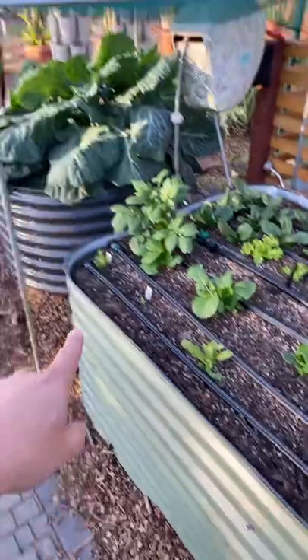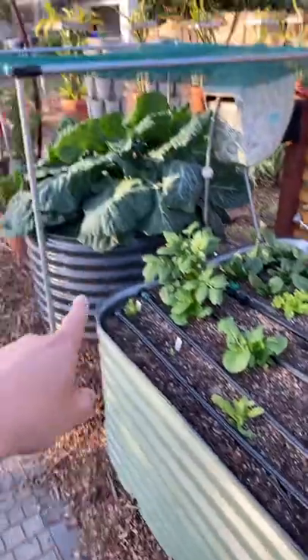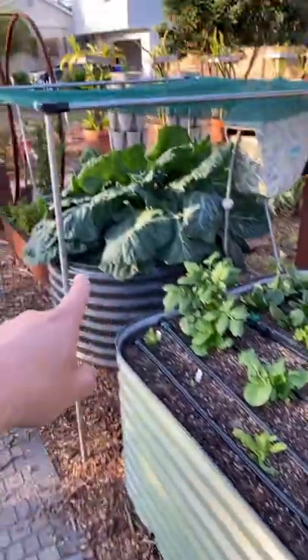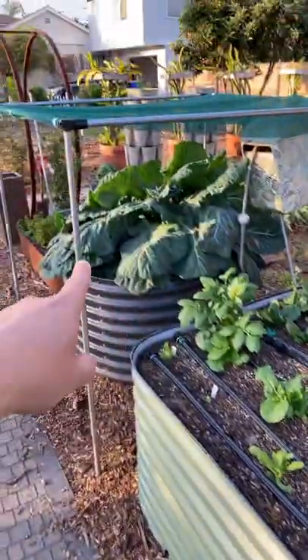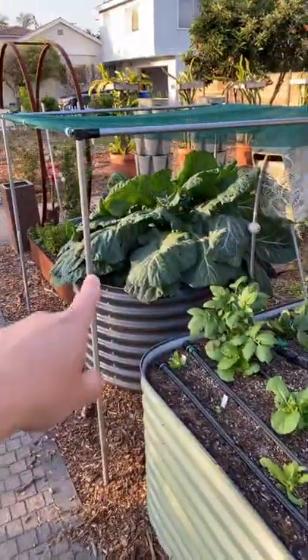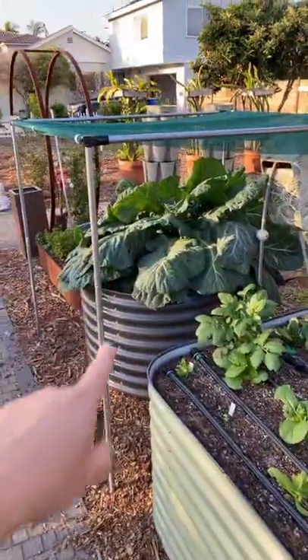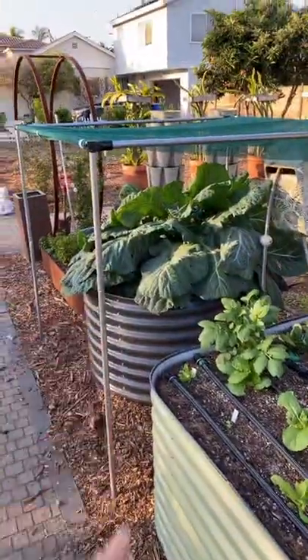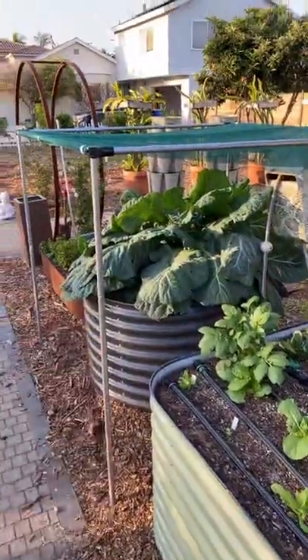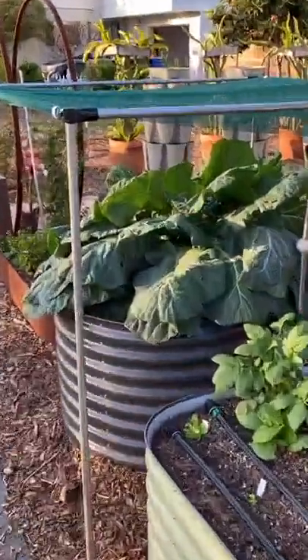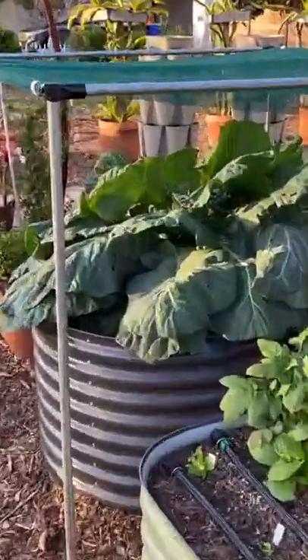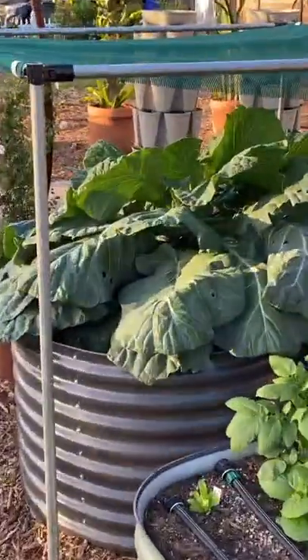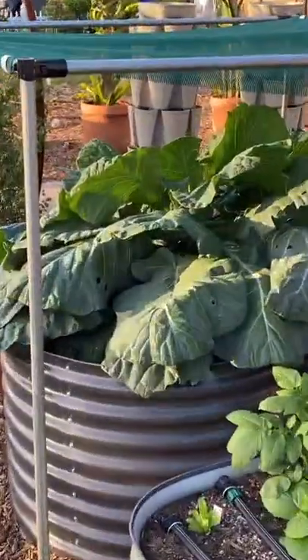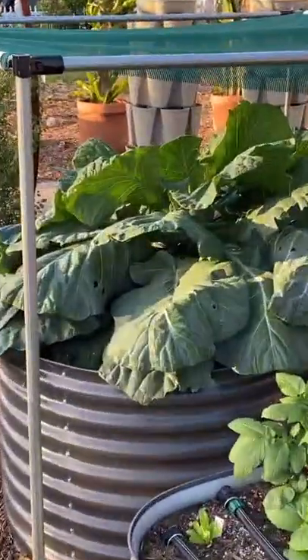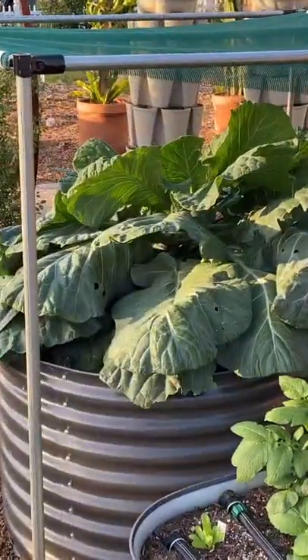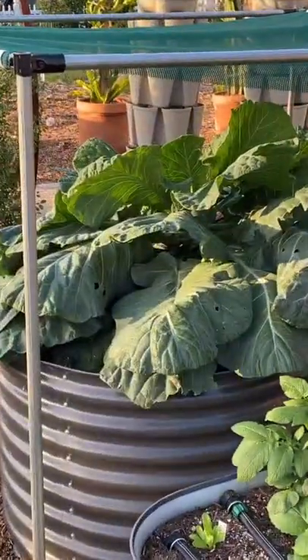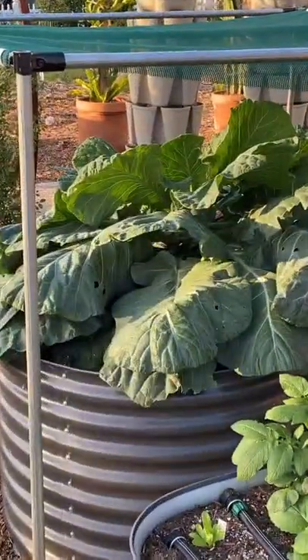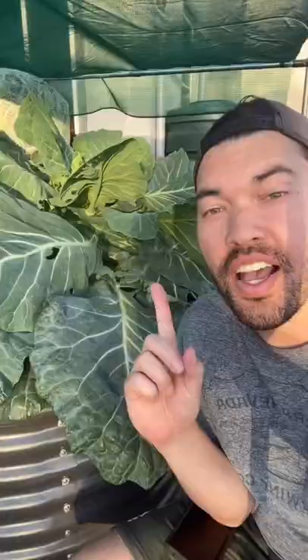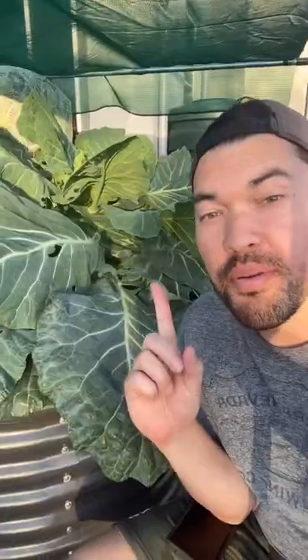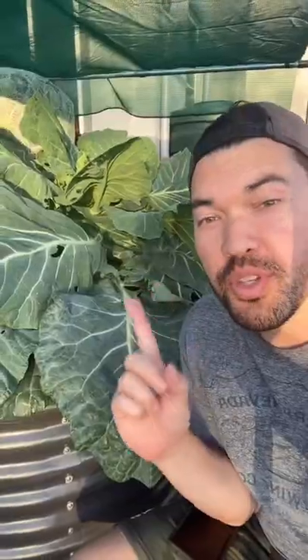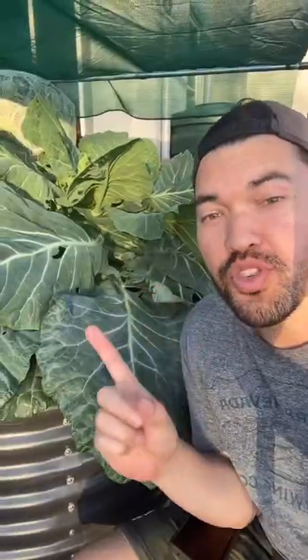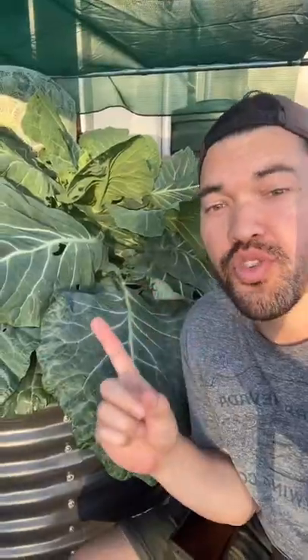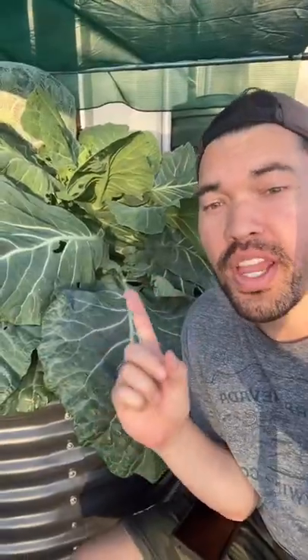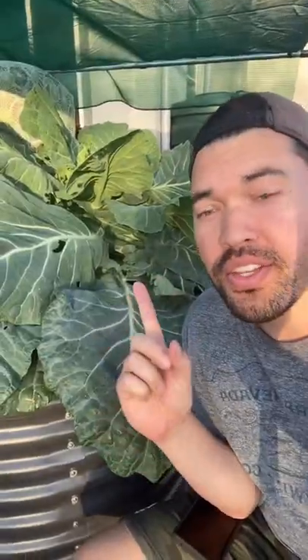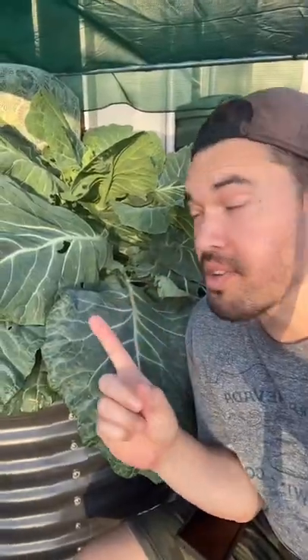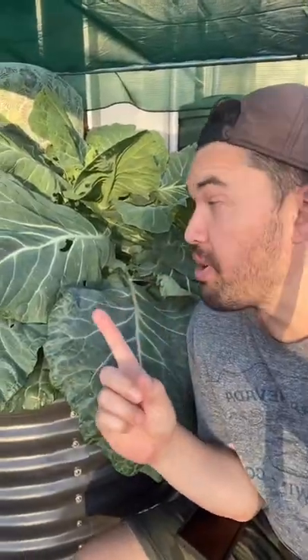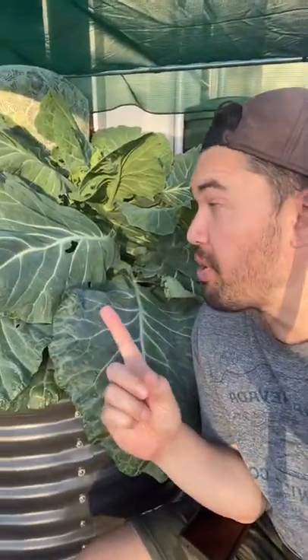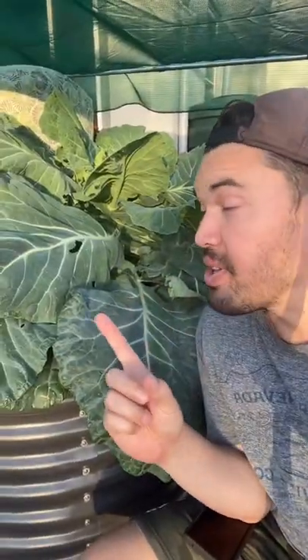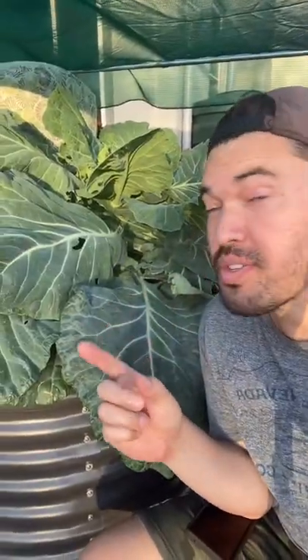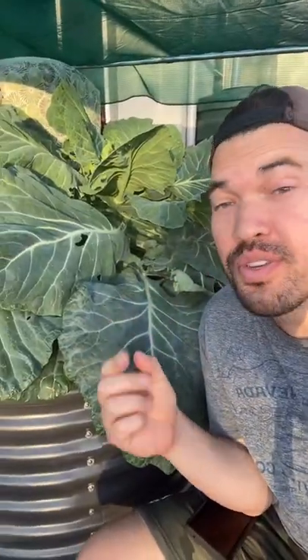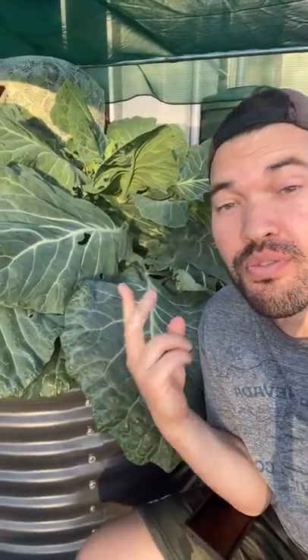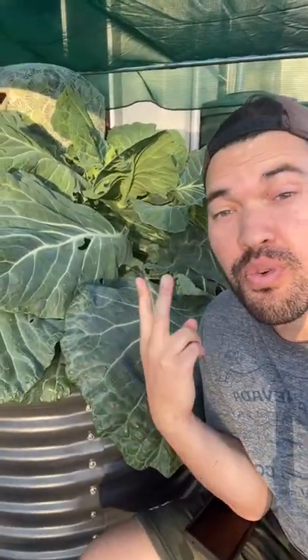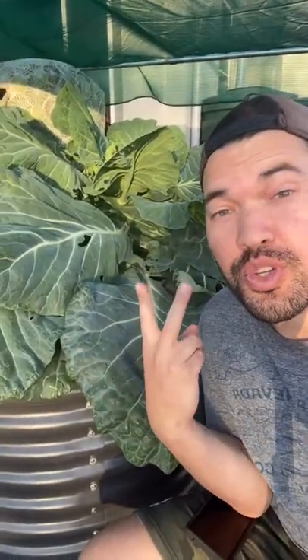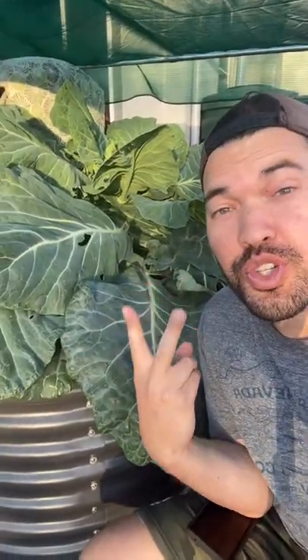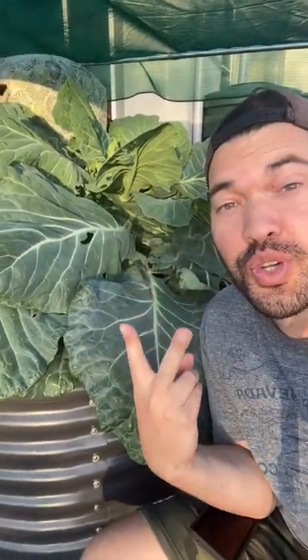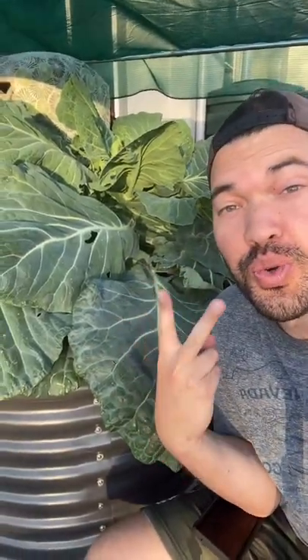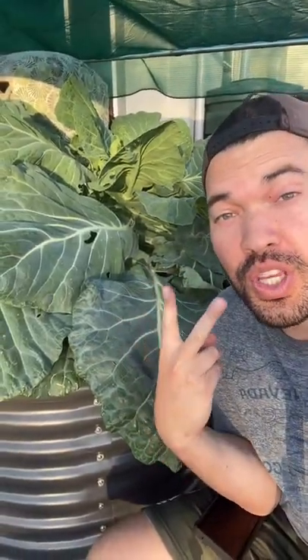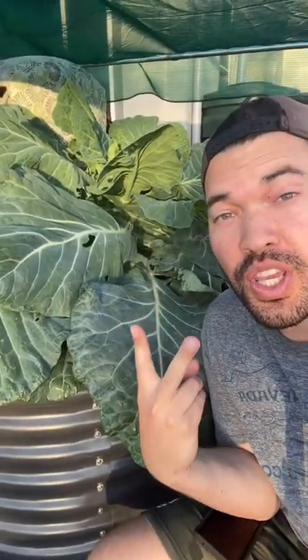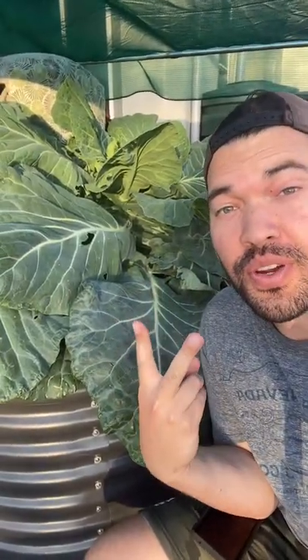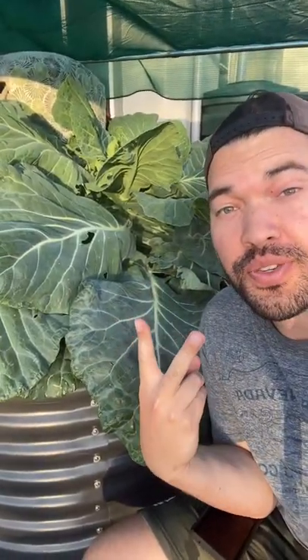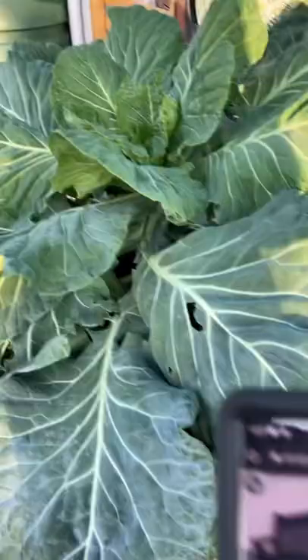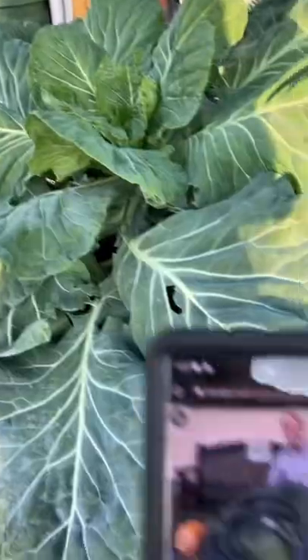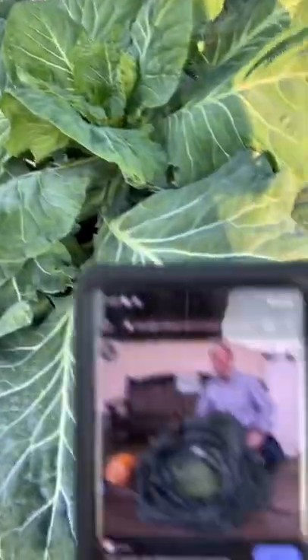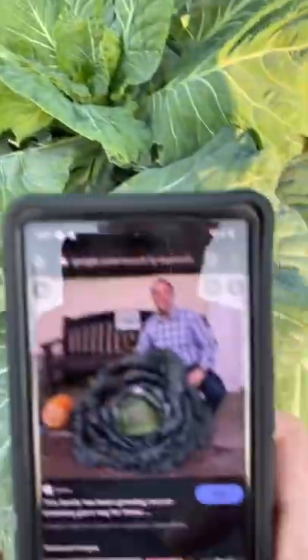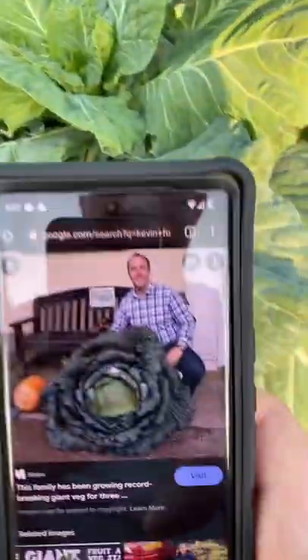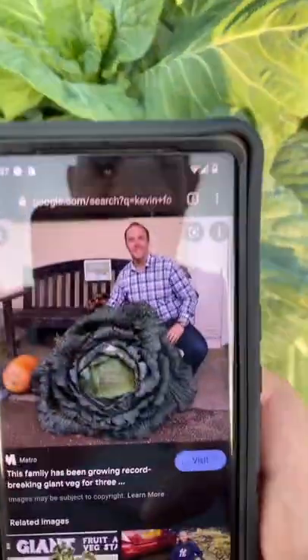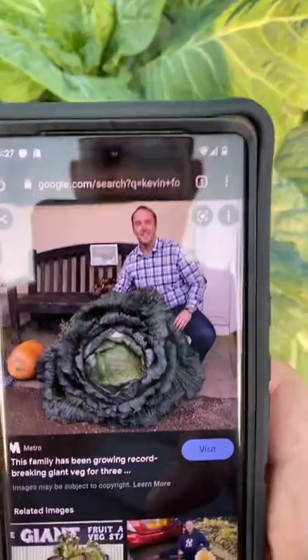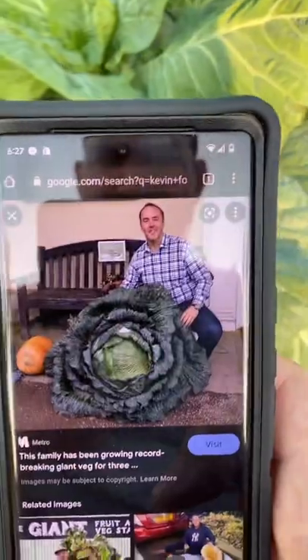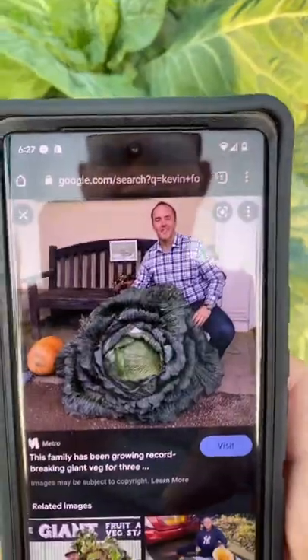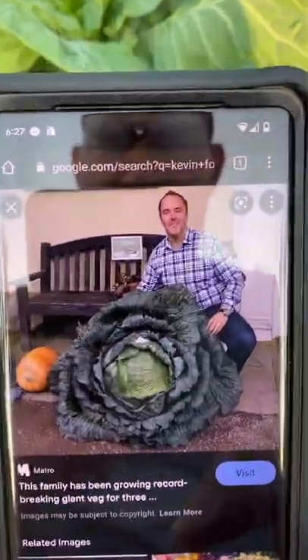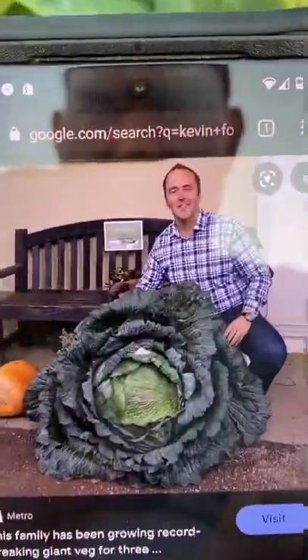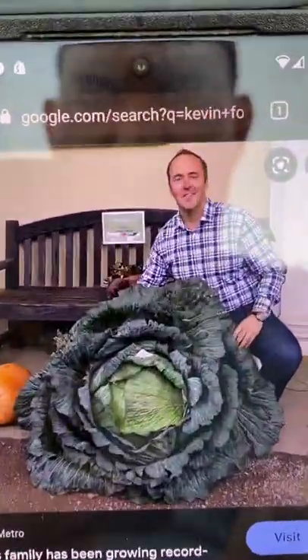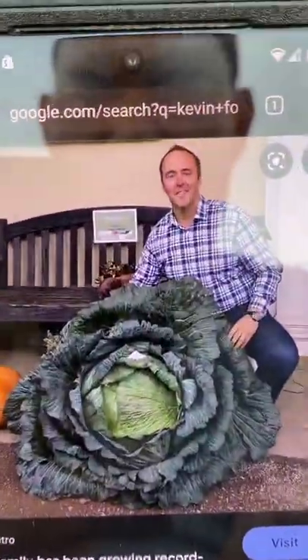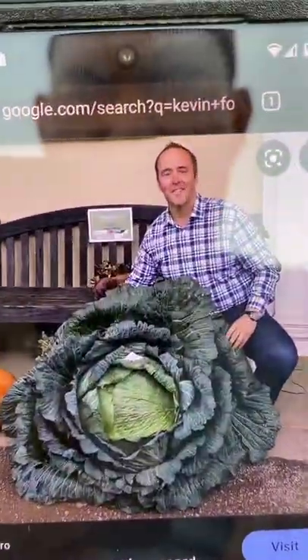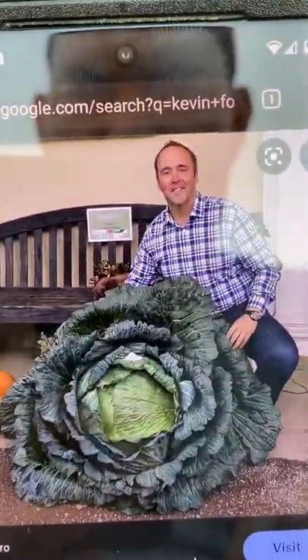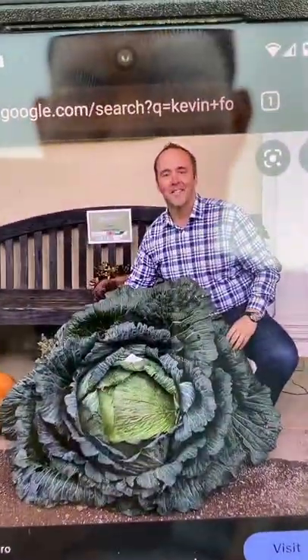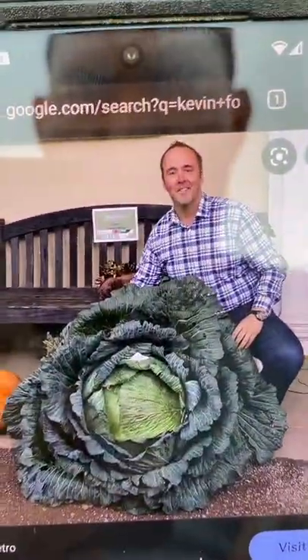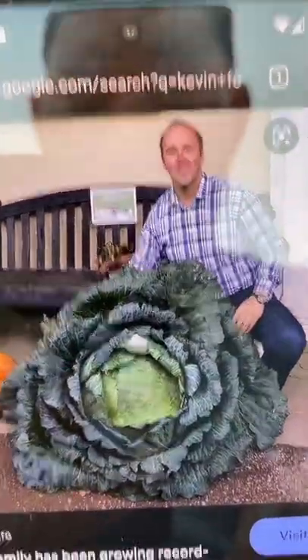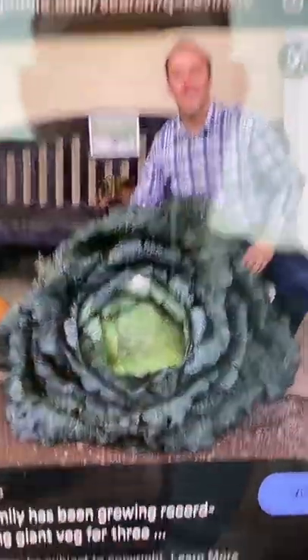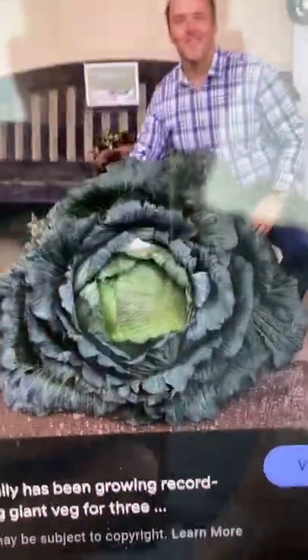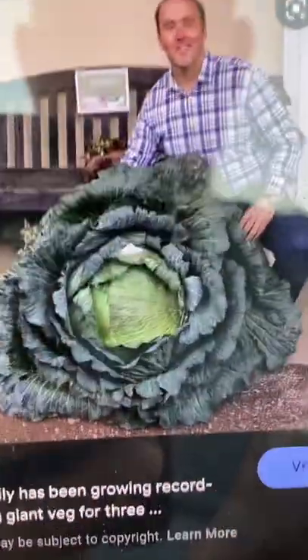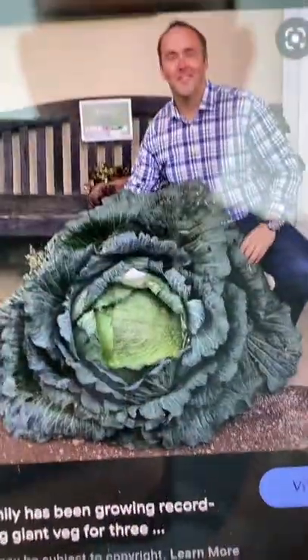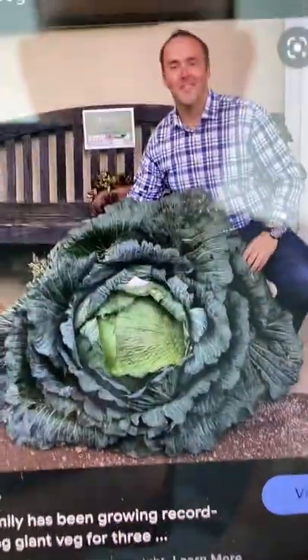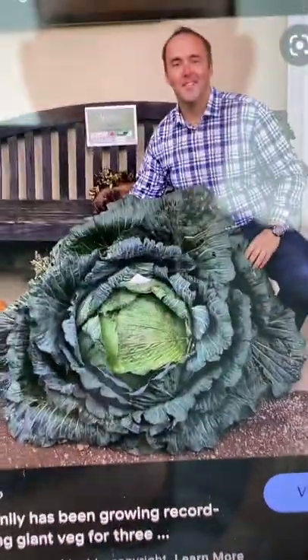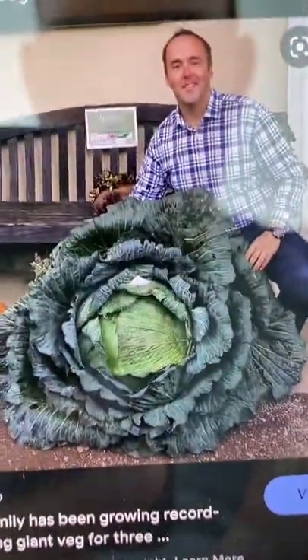This is a giant cabbage. I've been trying to grow this for two years. My friend Kevin taught me how to grow it. This is him right here.